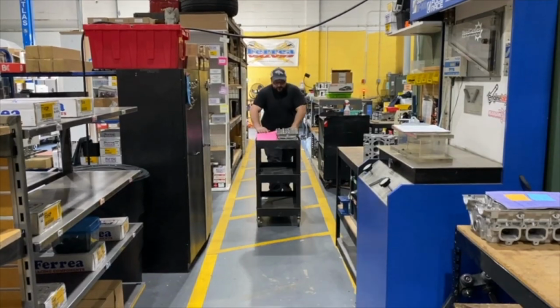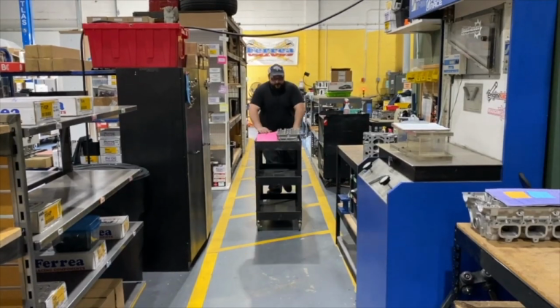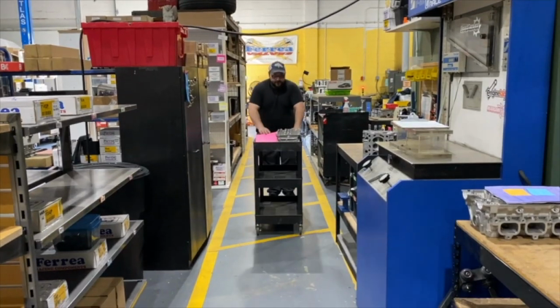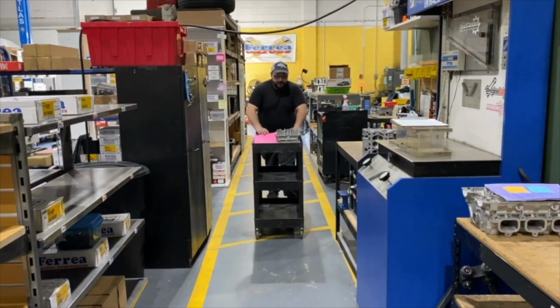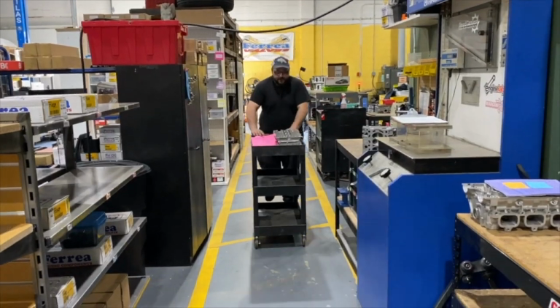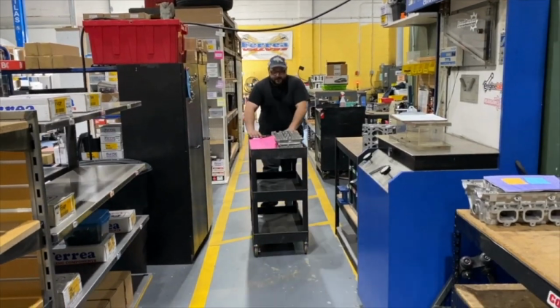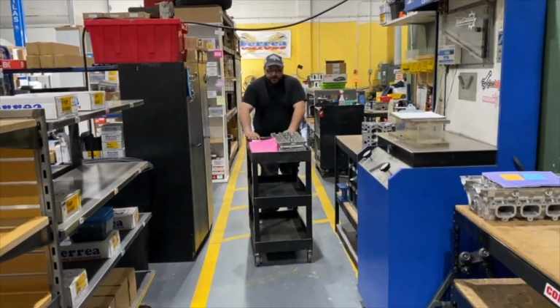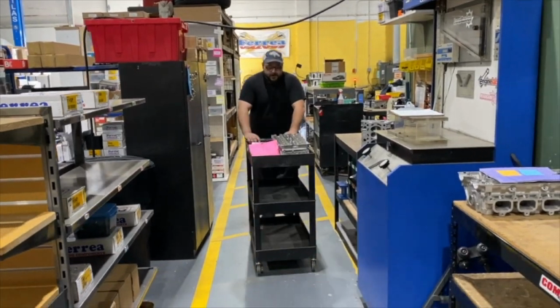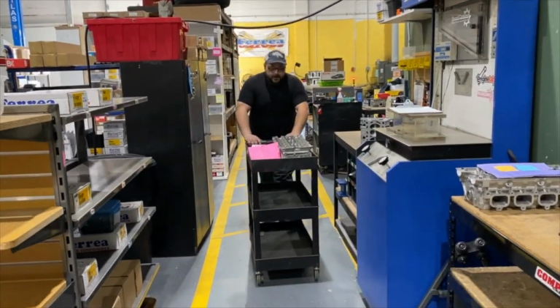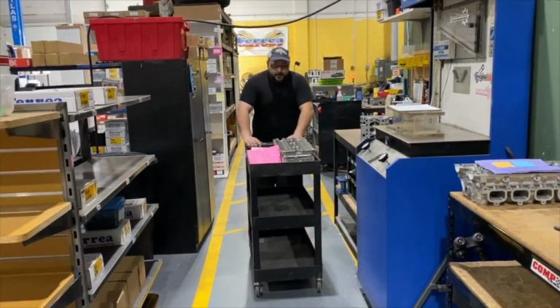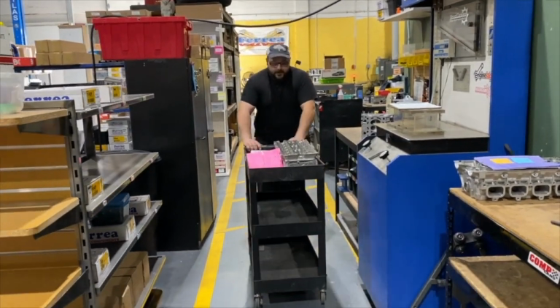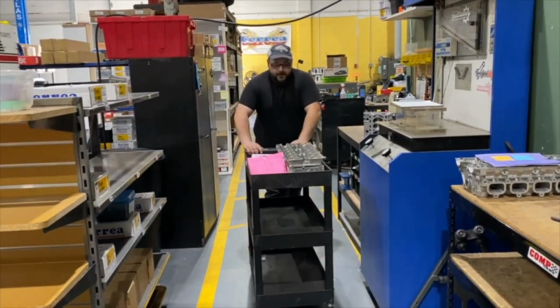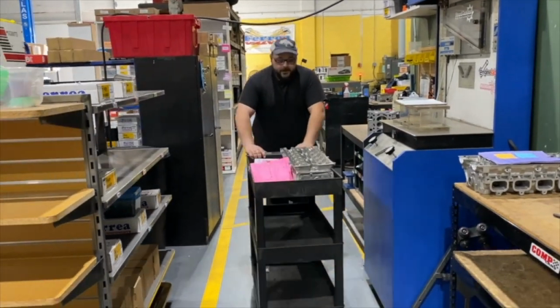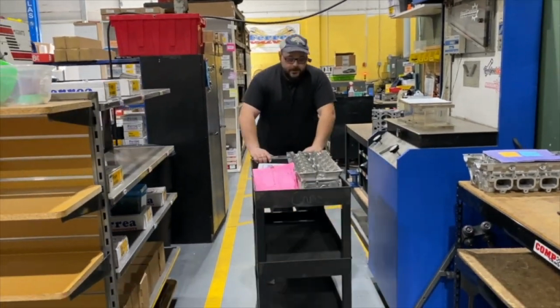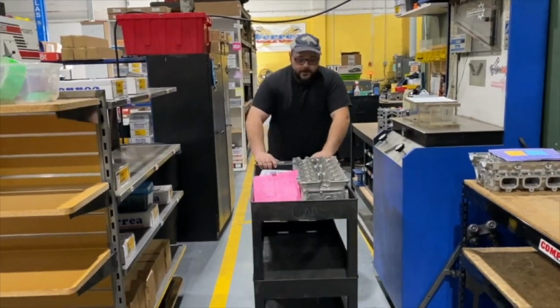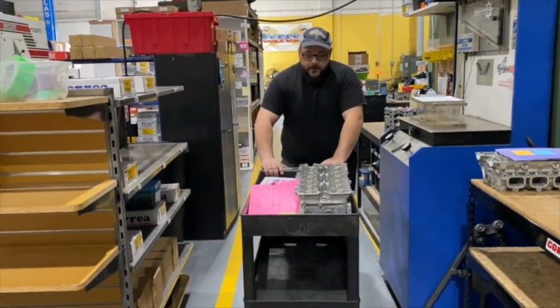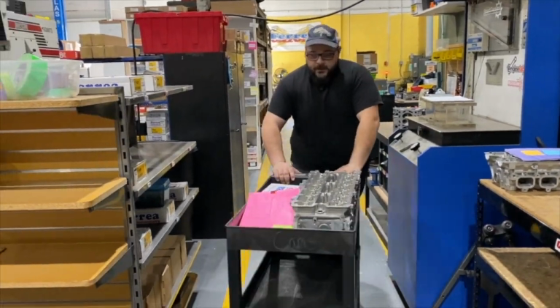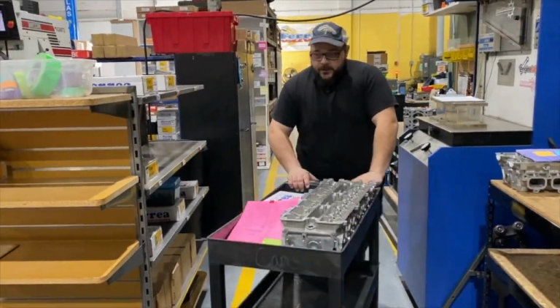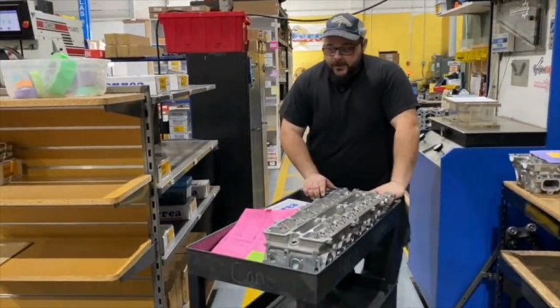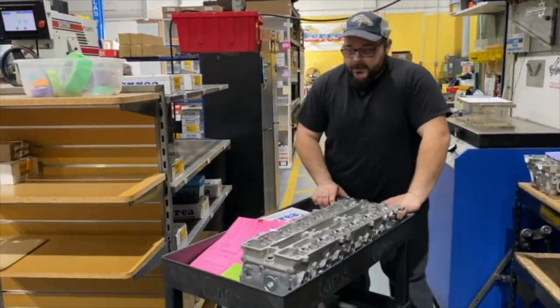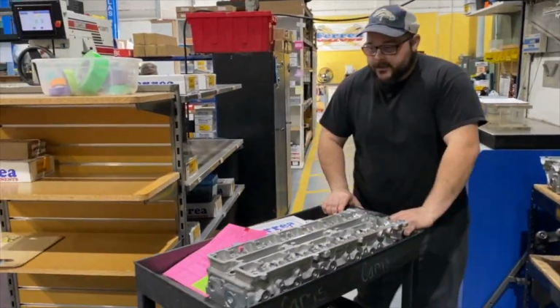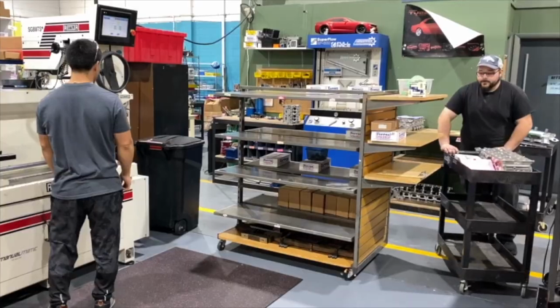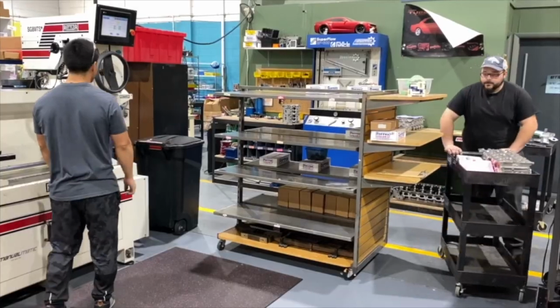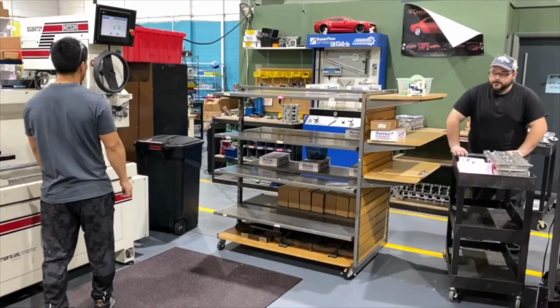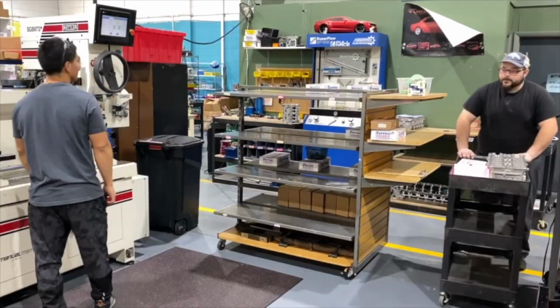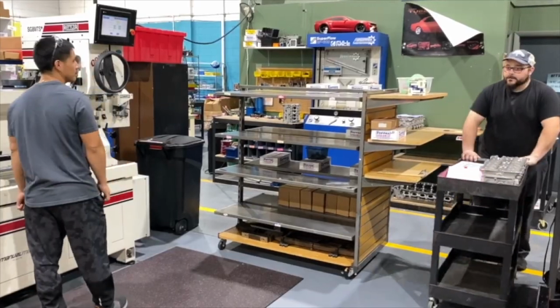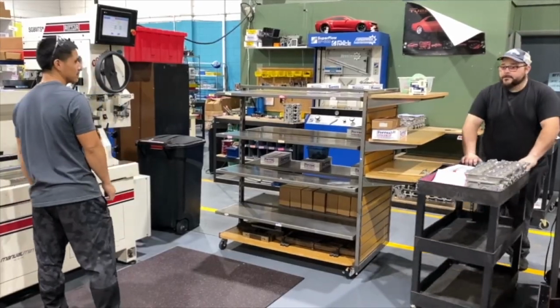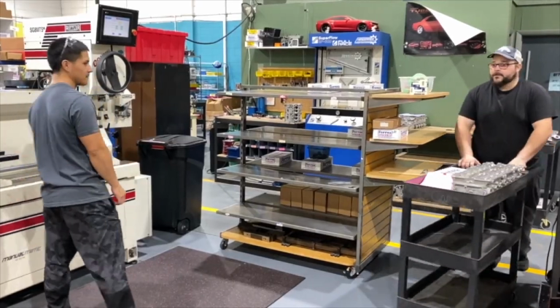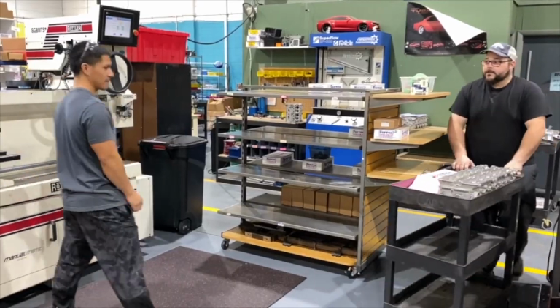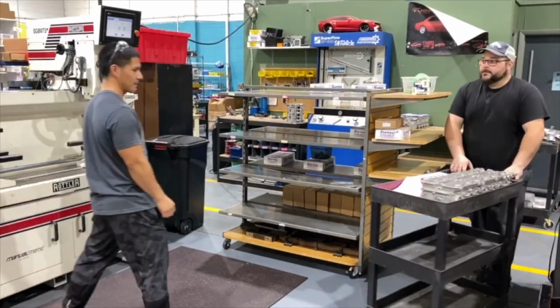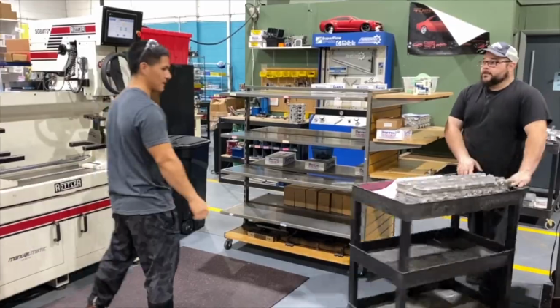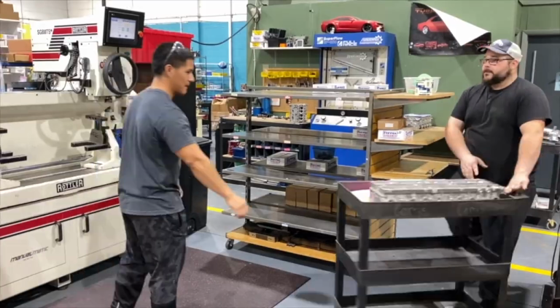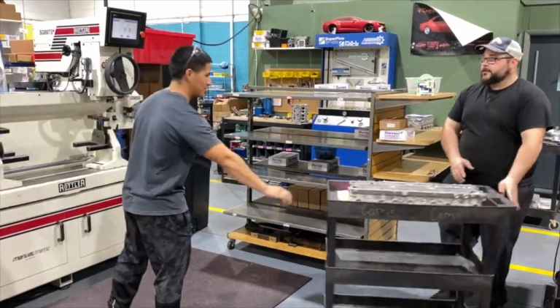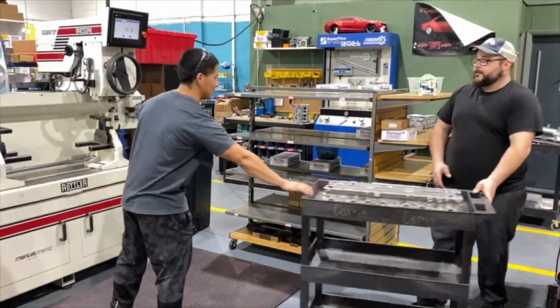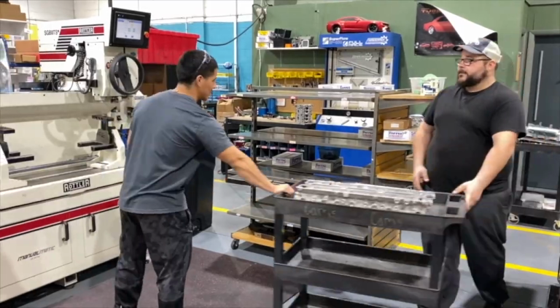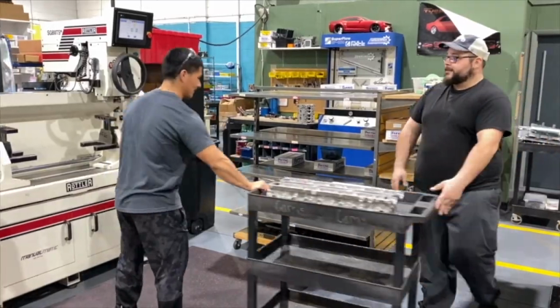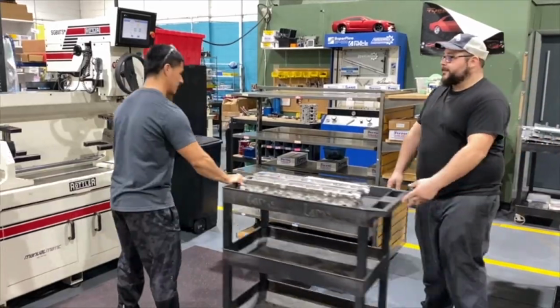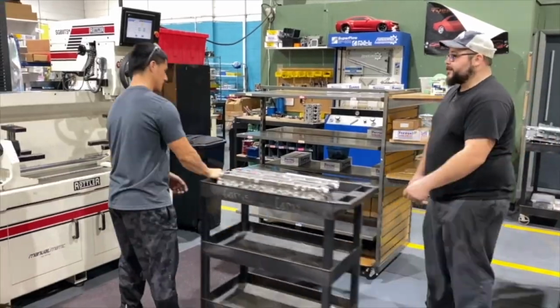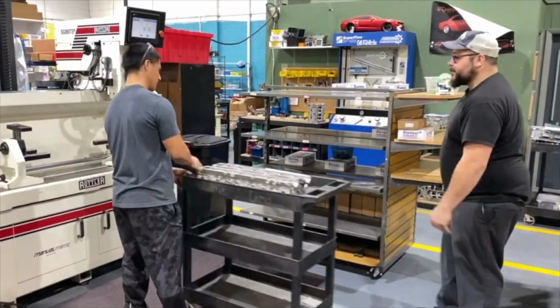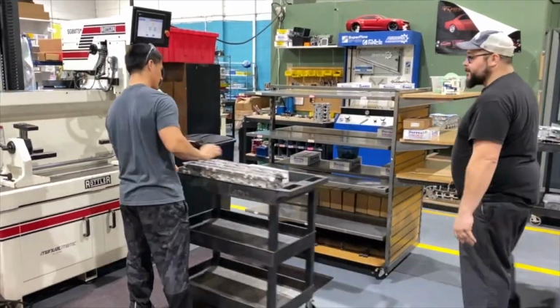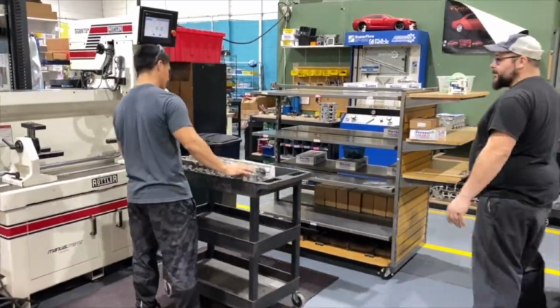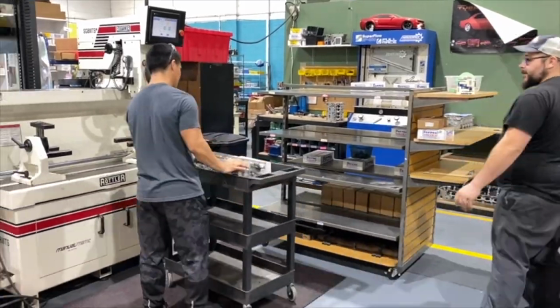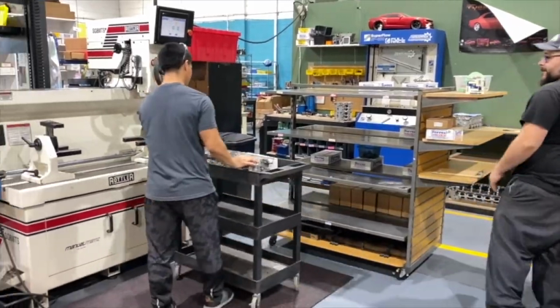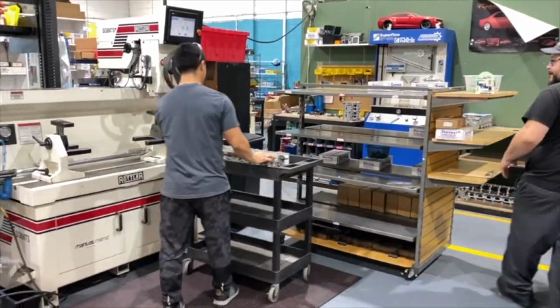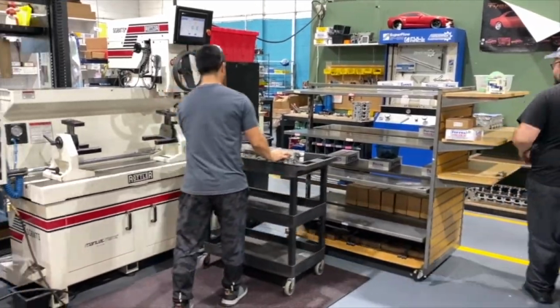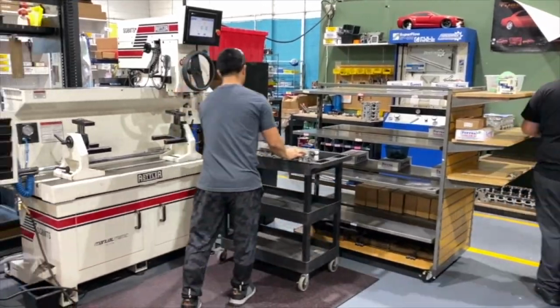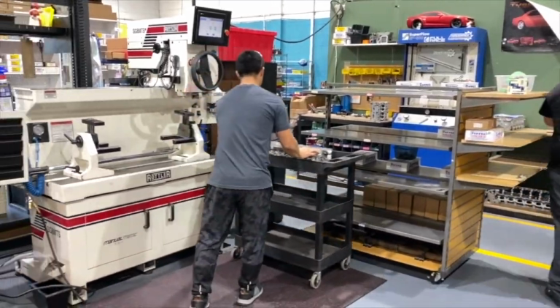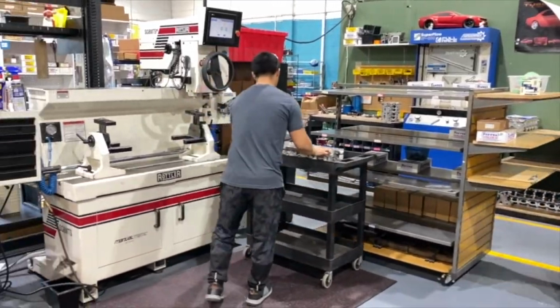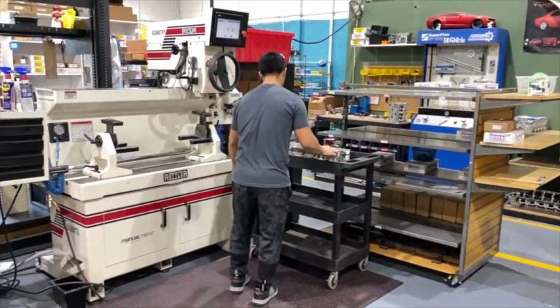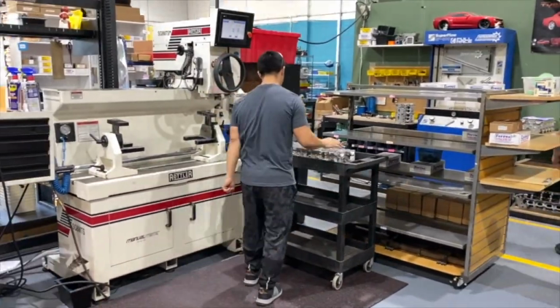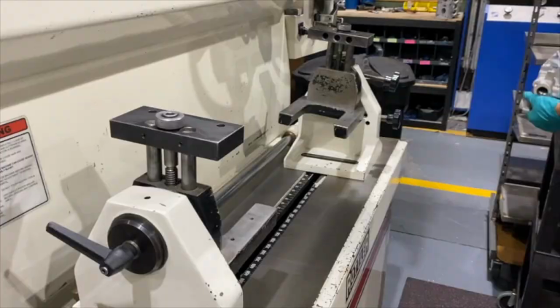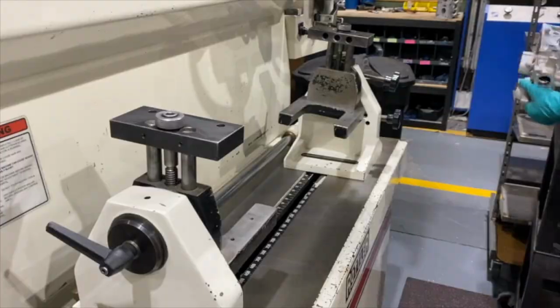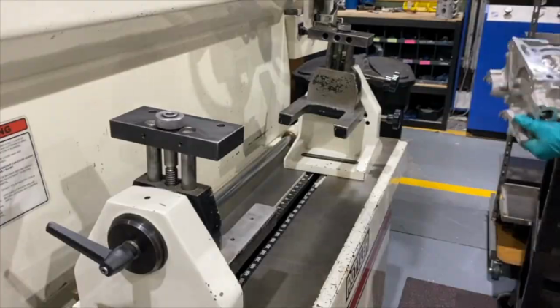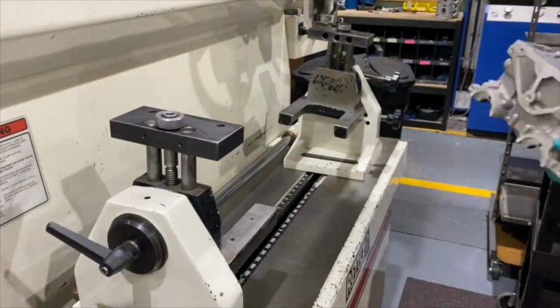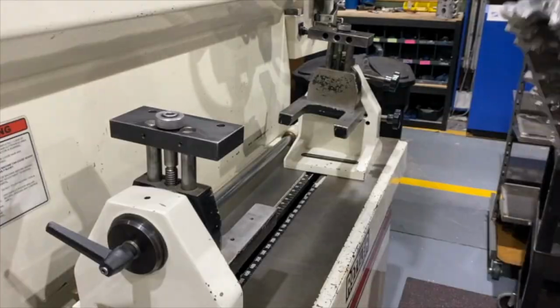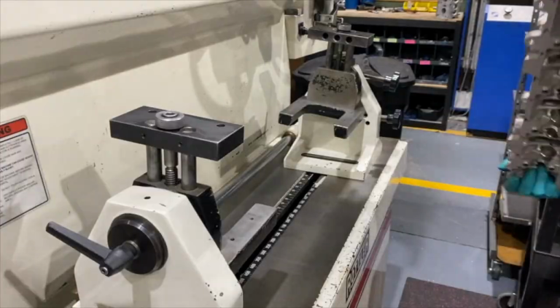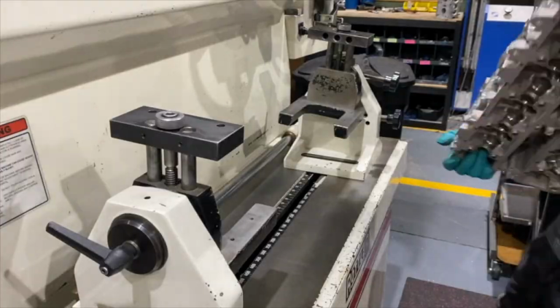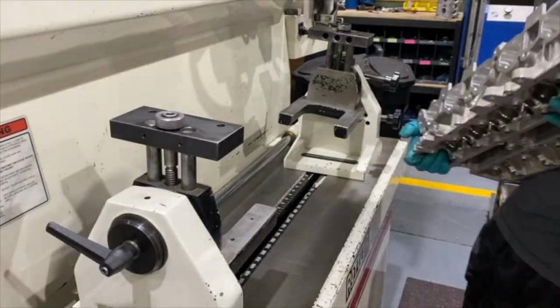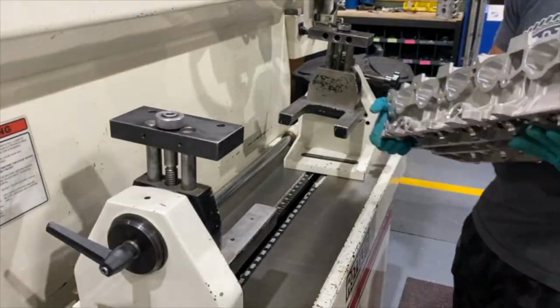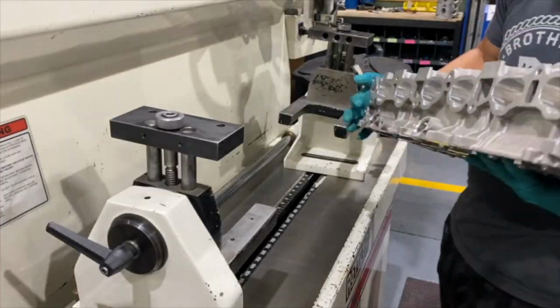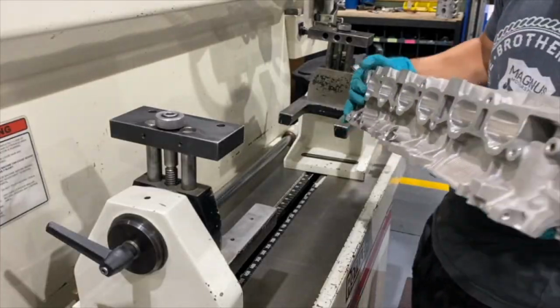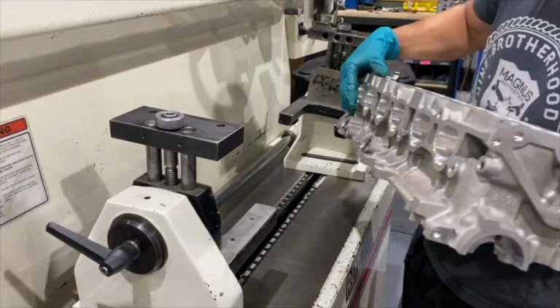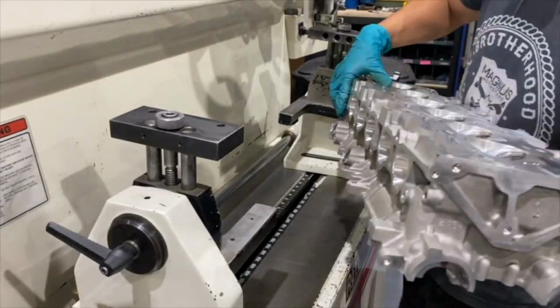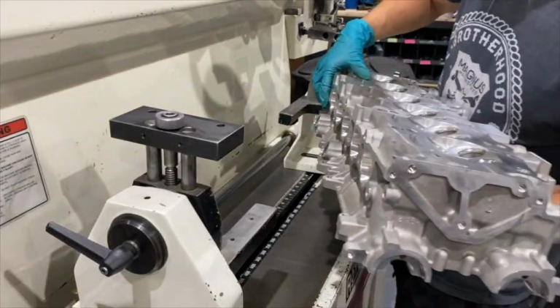Next, the head travels to the seat and guide station. The work order gets handed to the technician, who will perform the valve job.